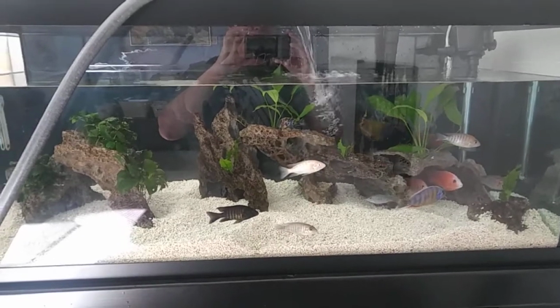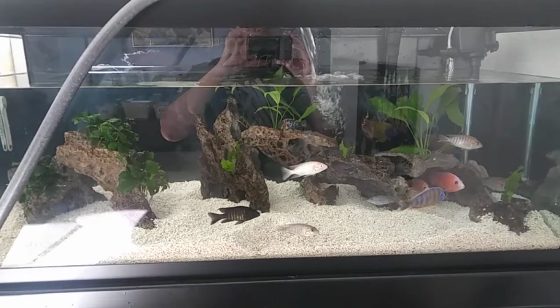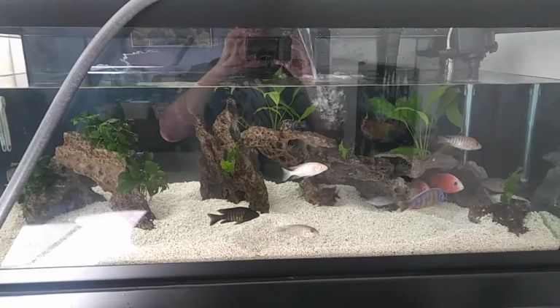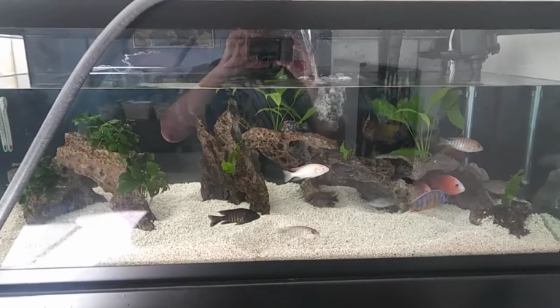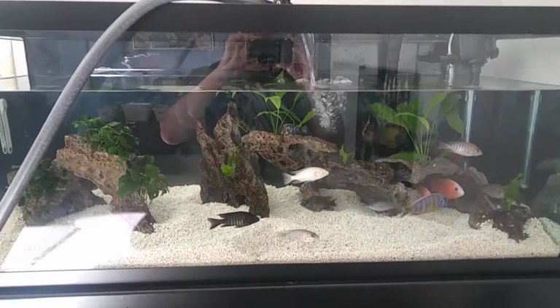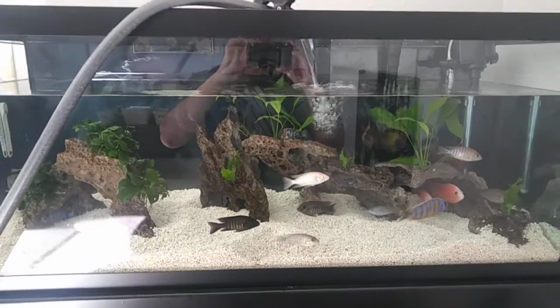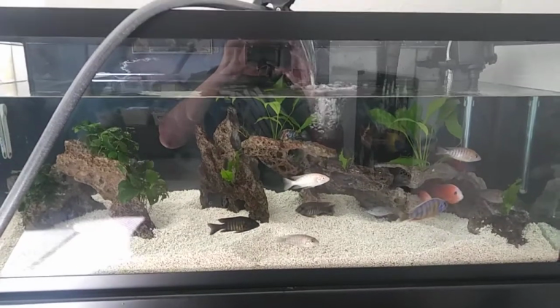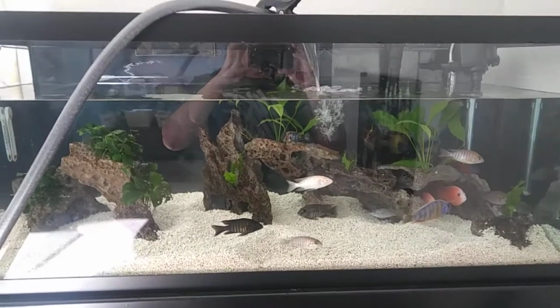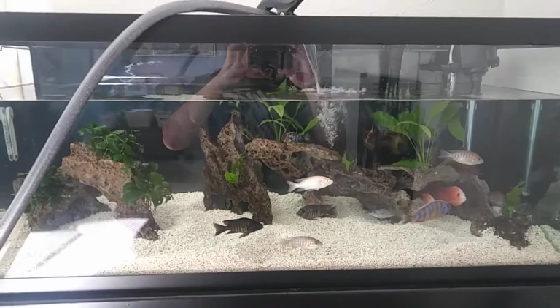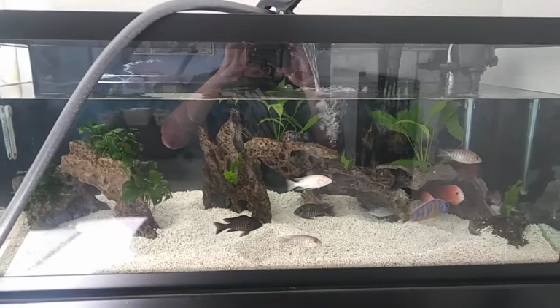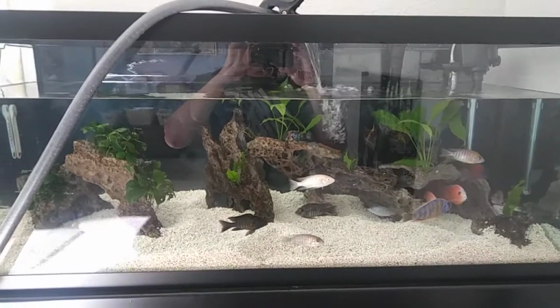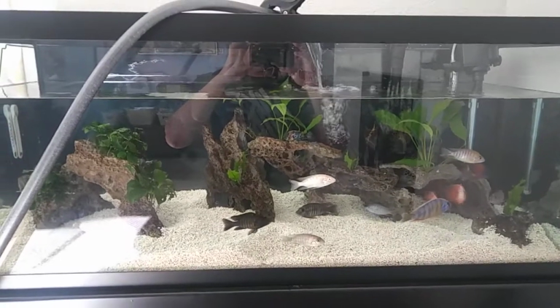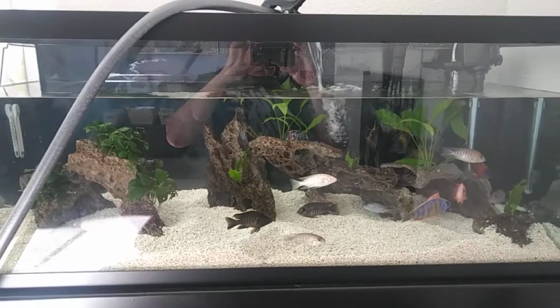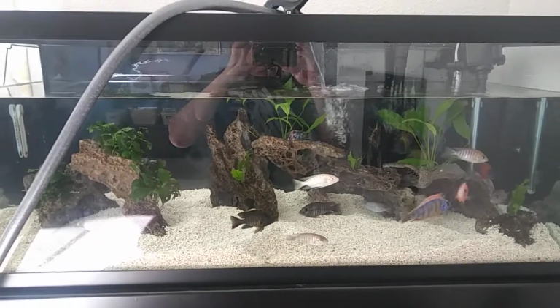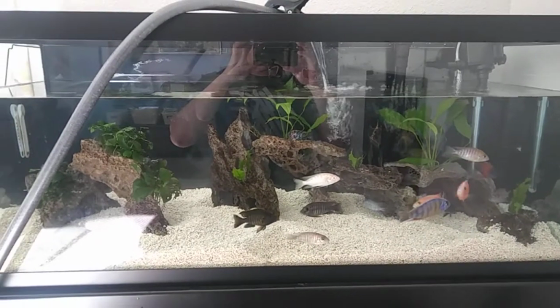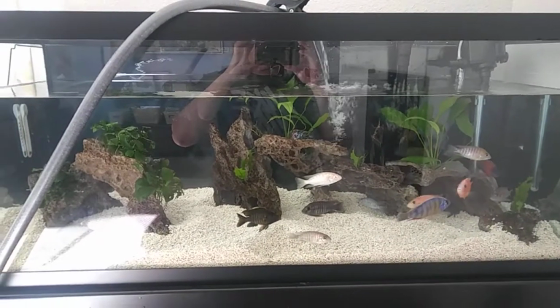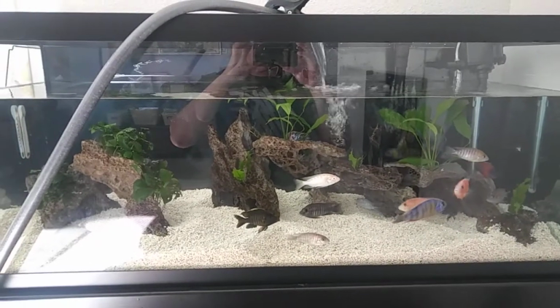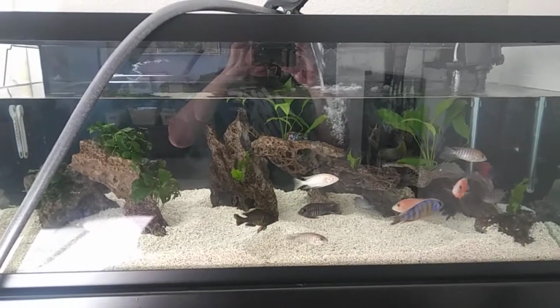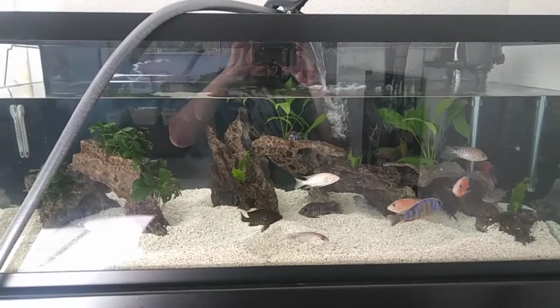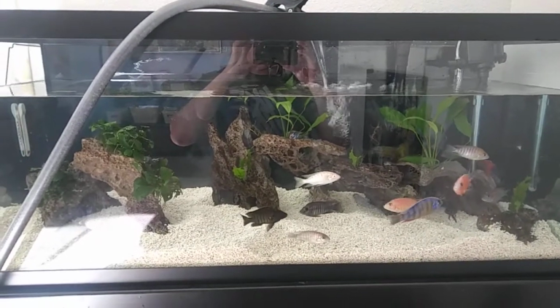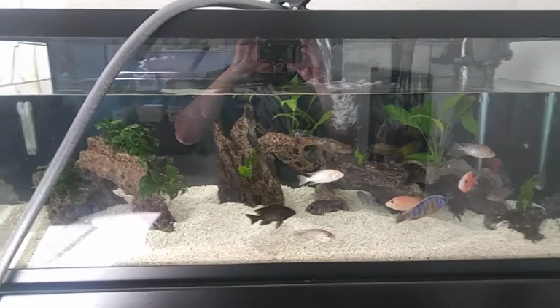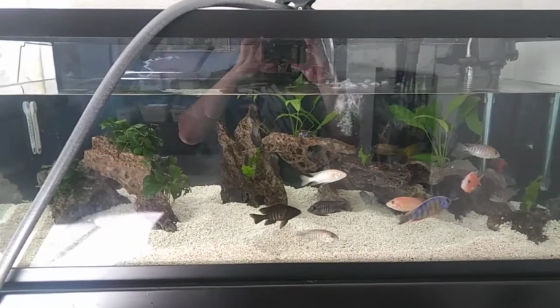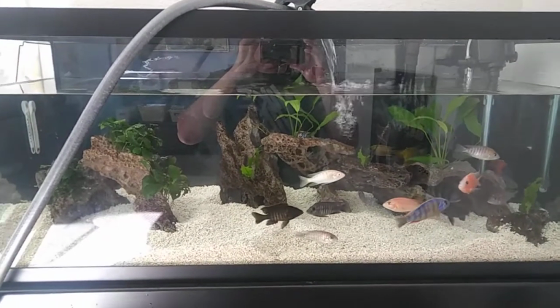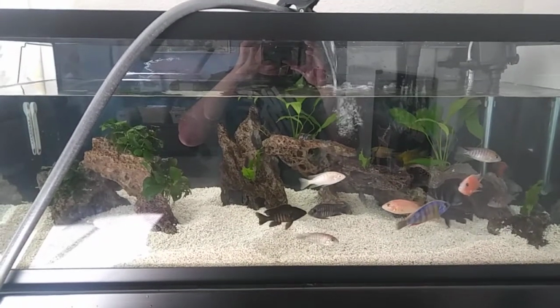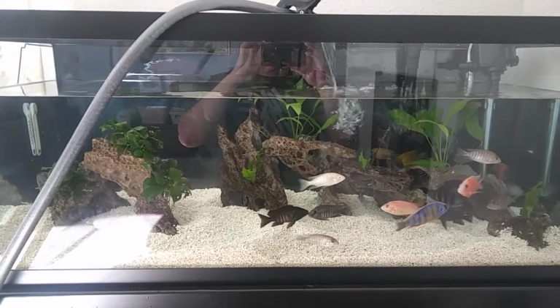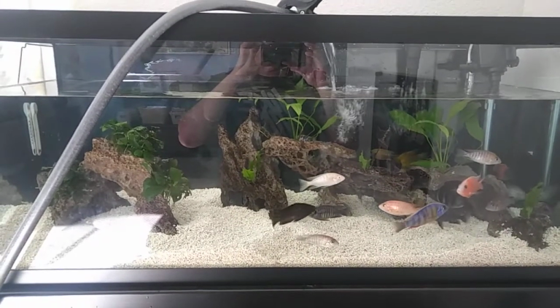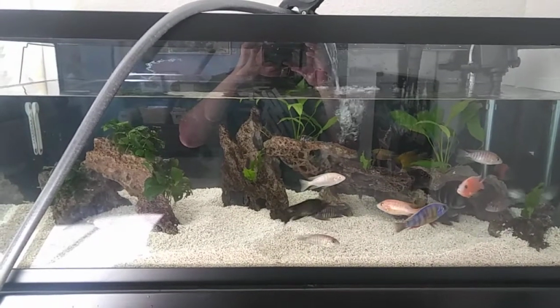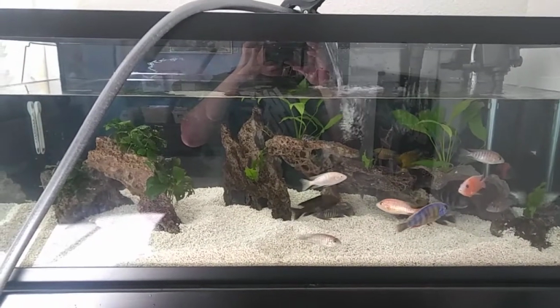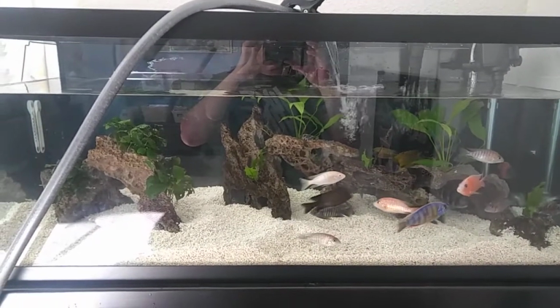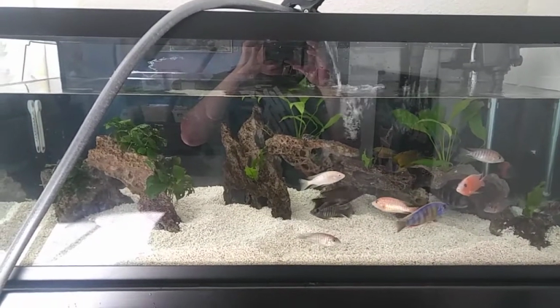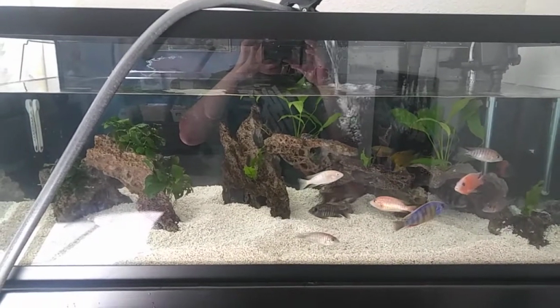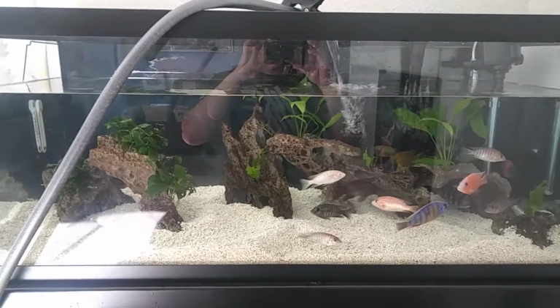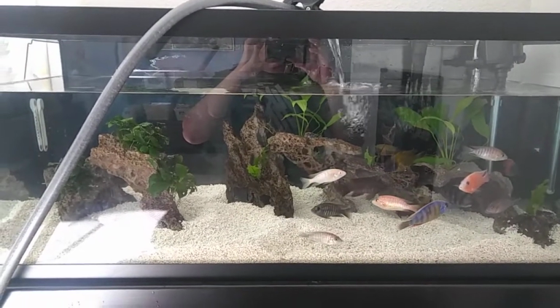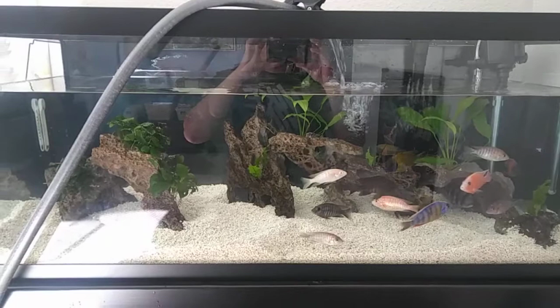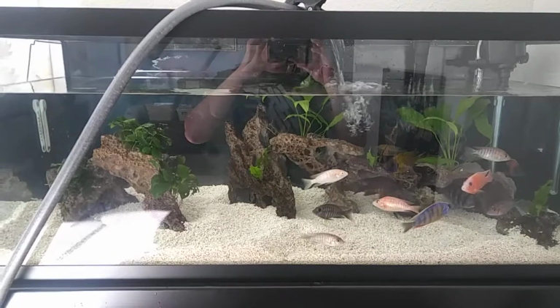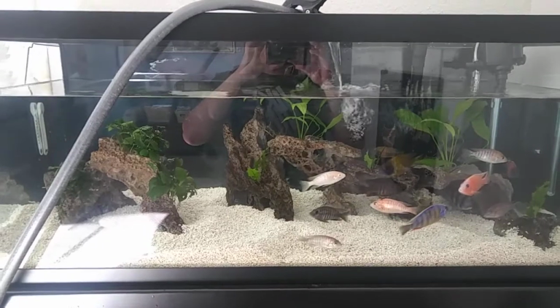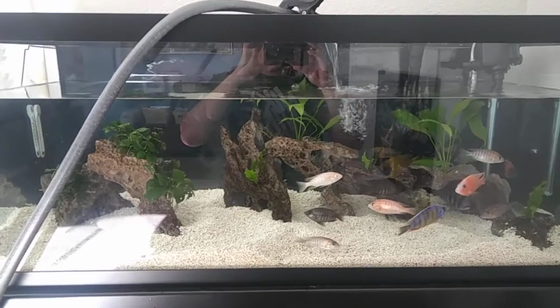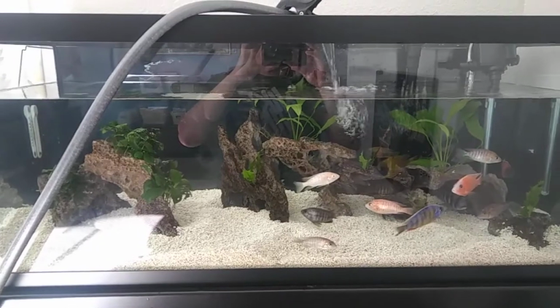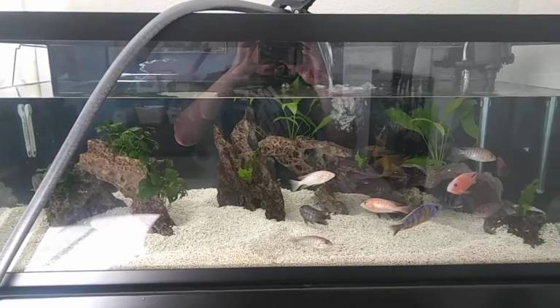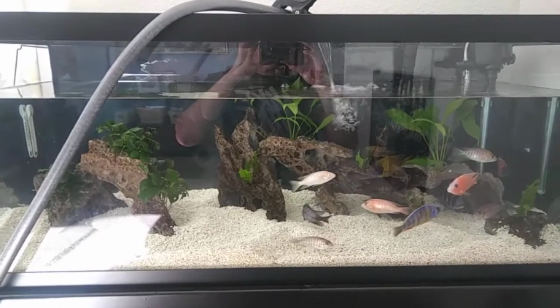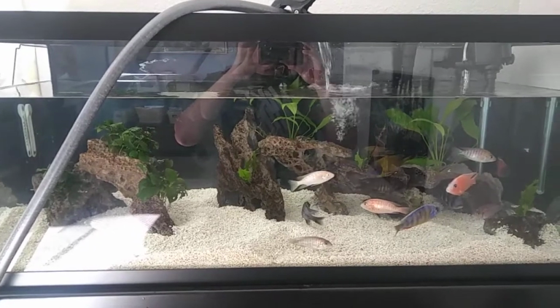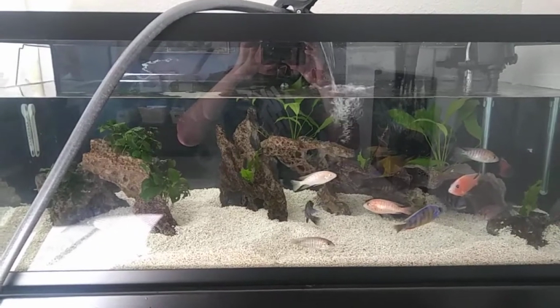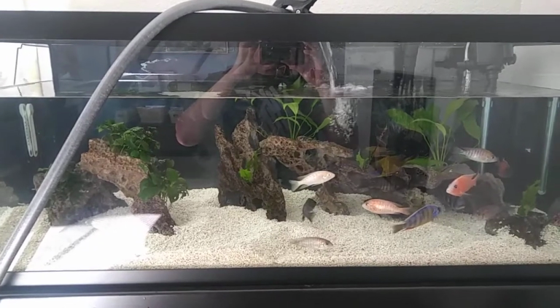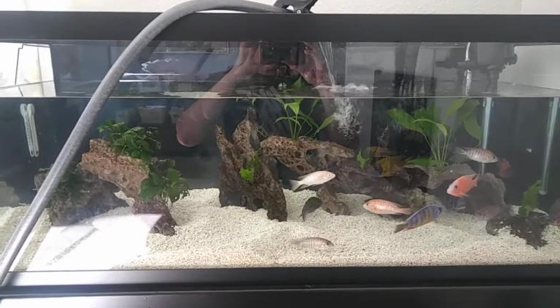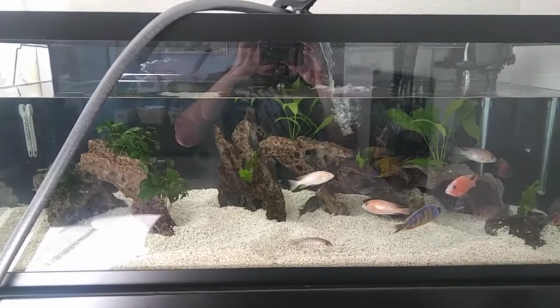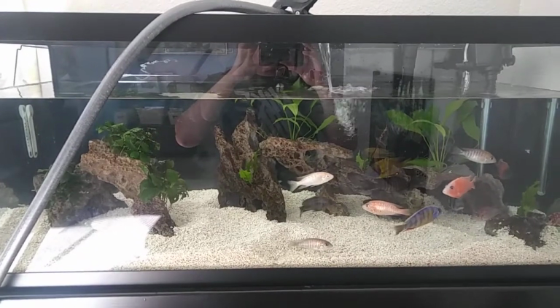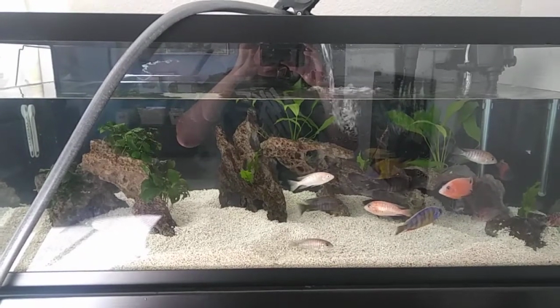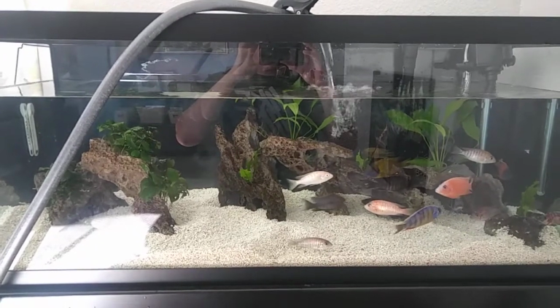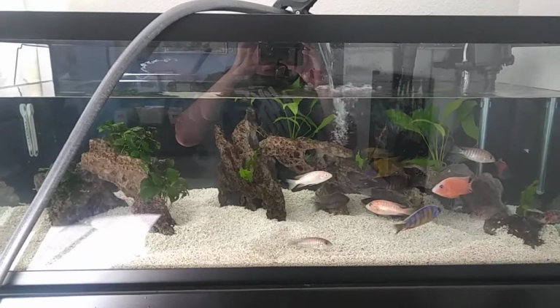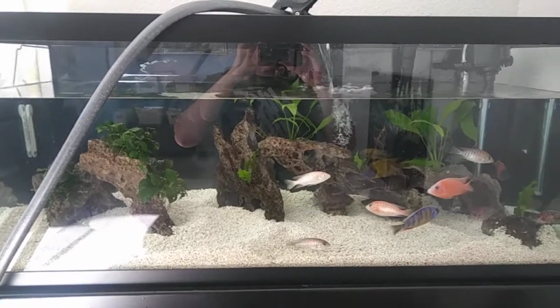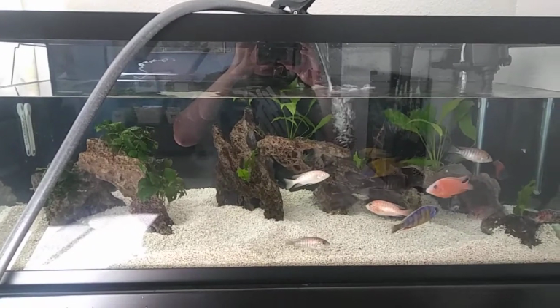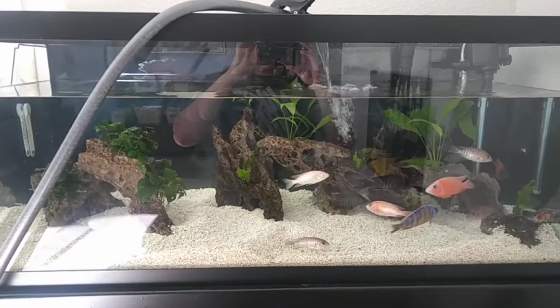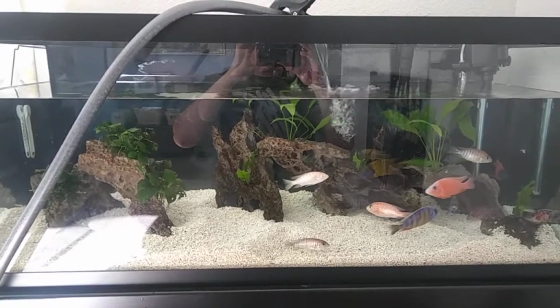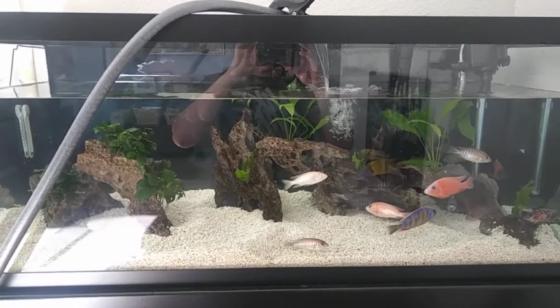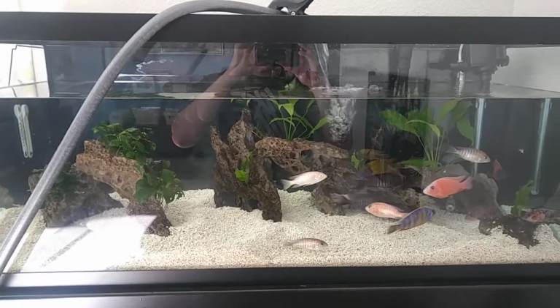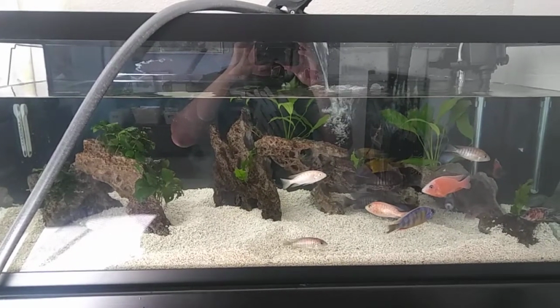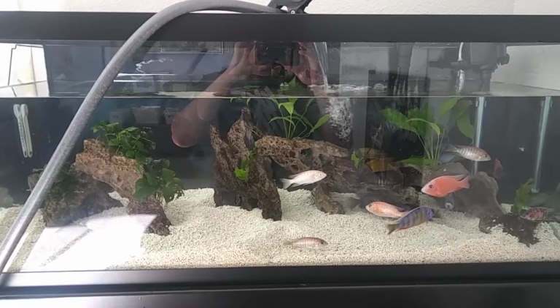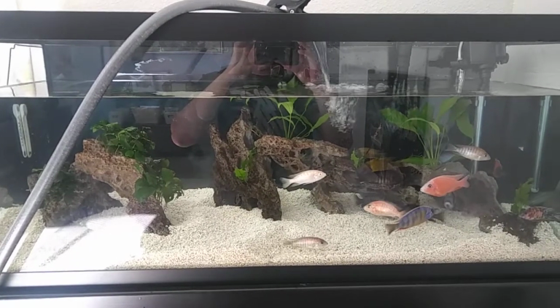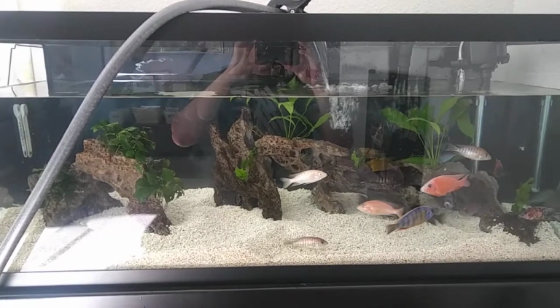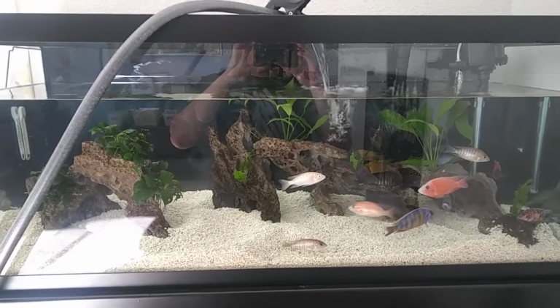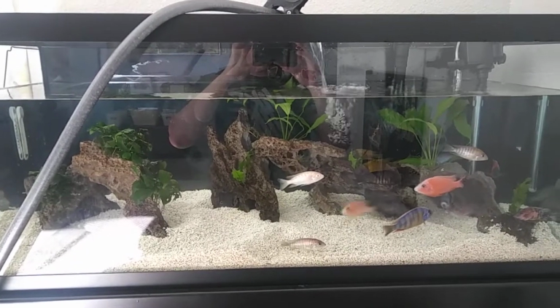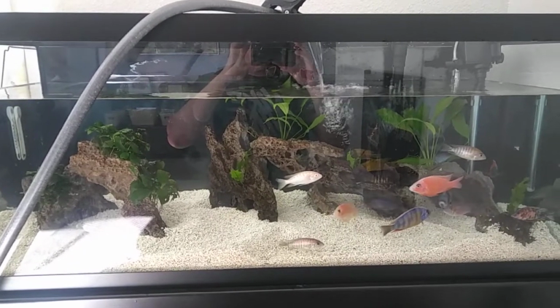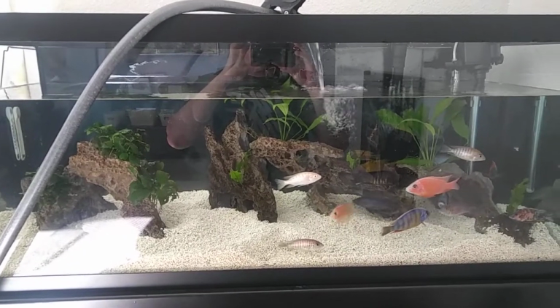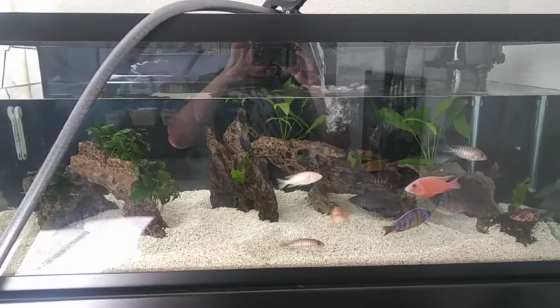But here I am filling in this water change. I'll go ahead and continue this video once it gets filled.